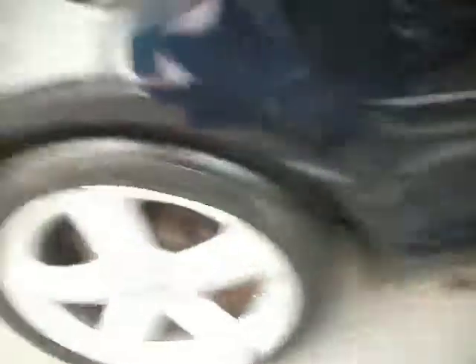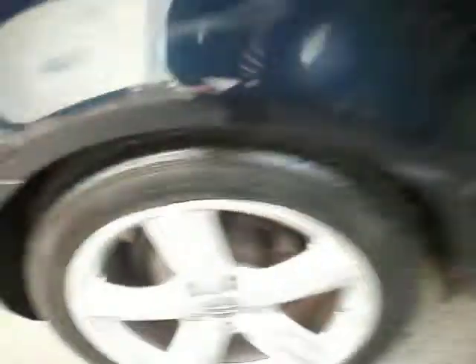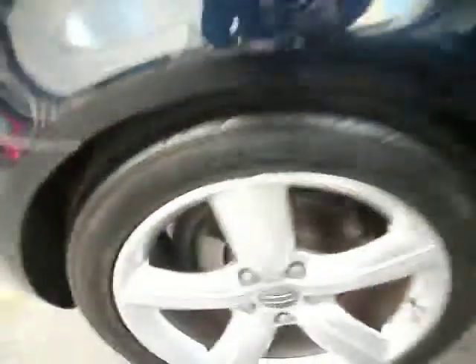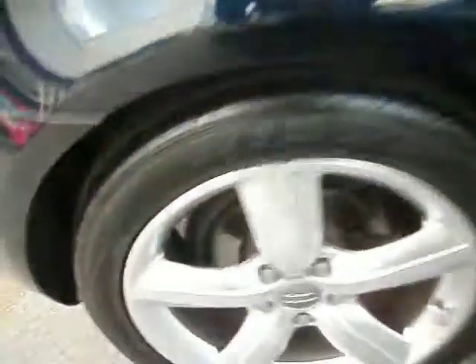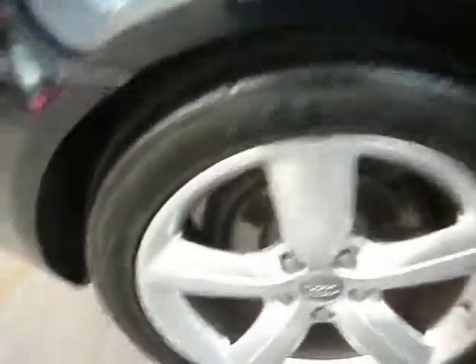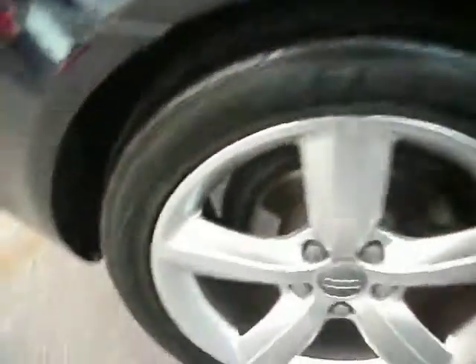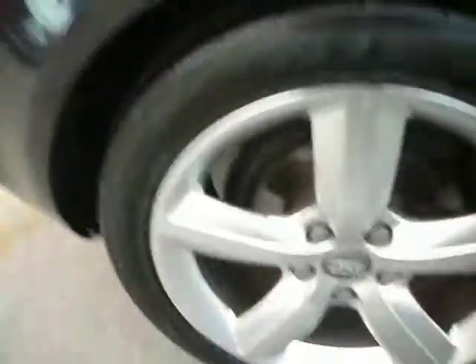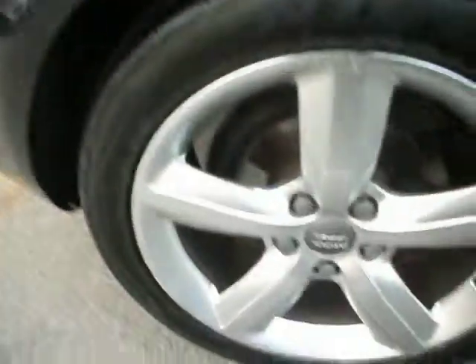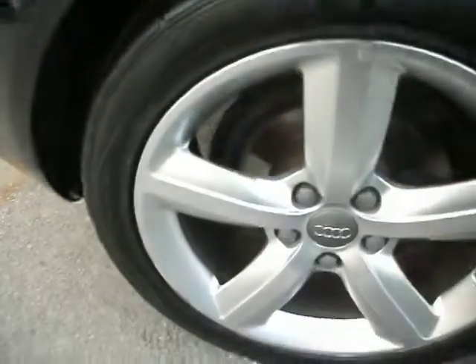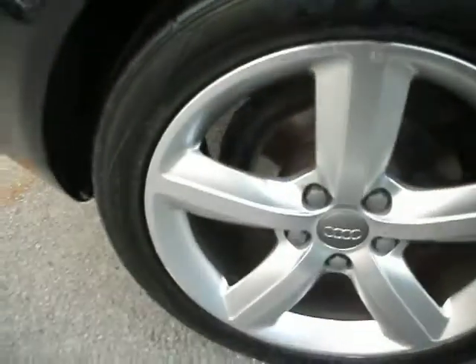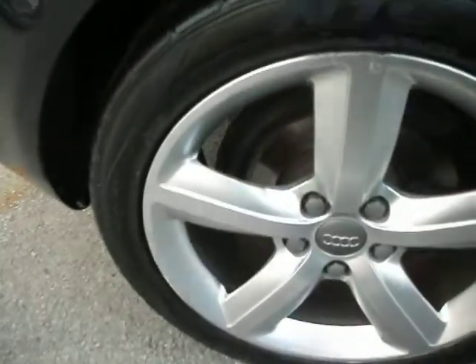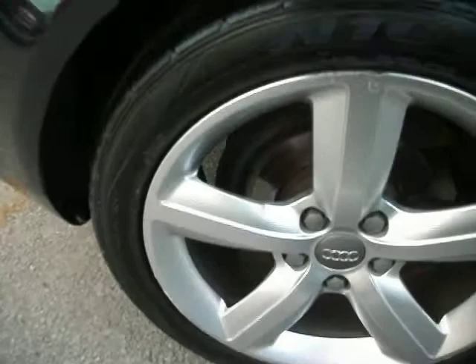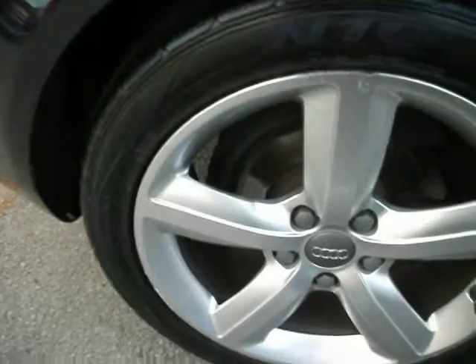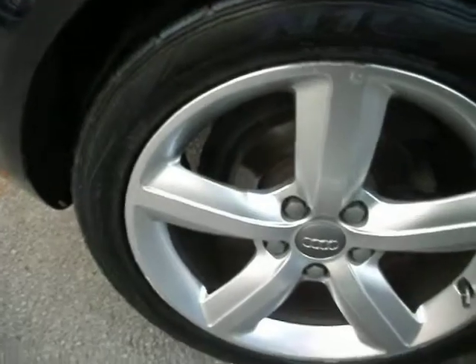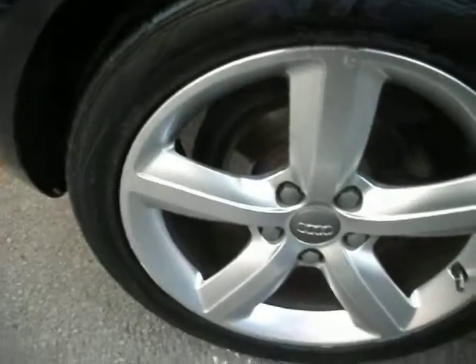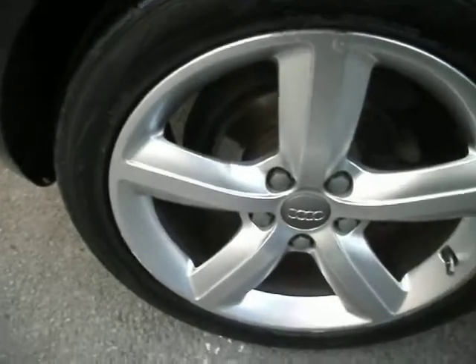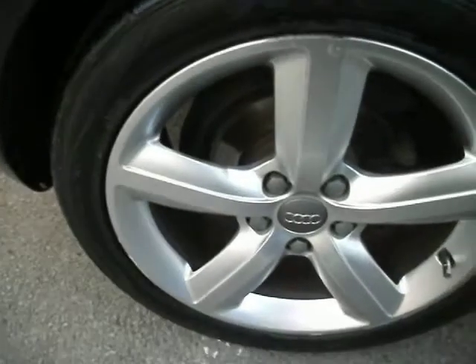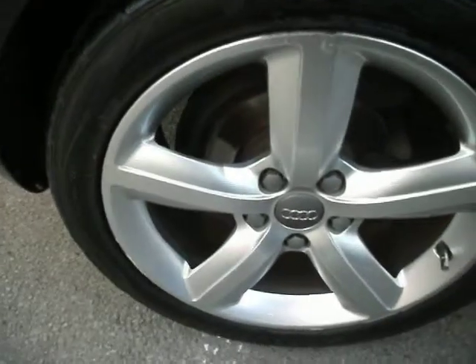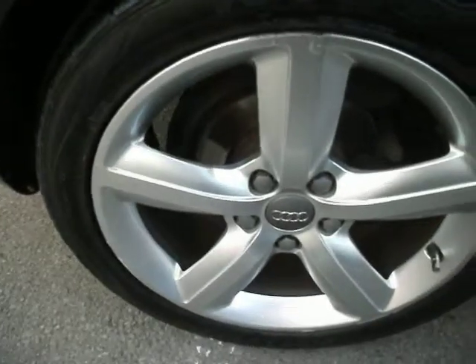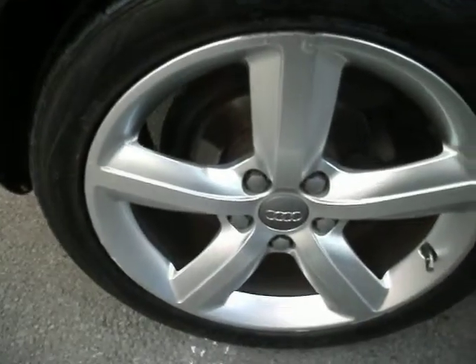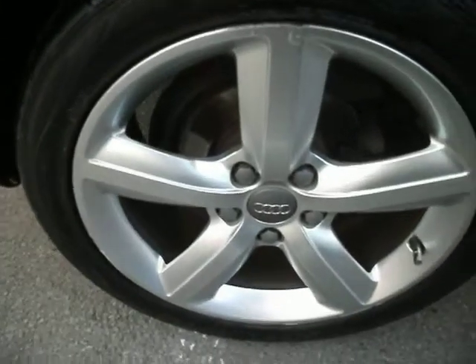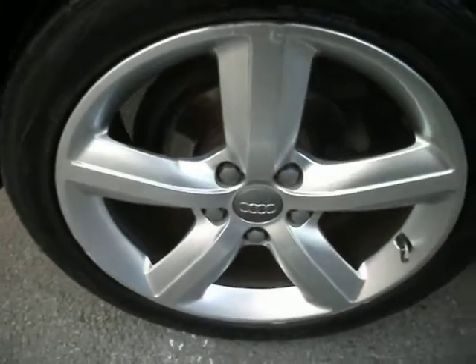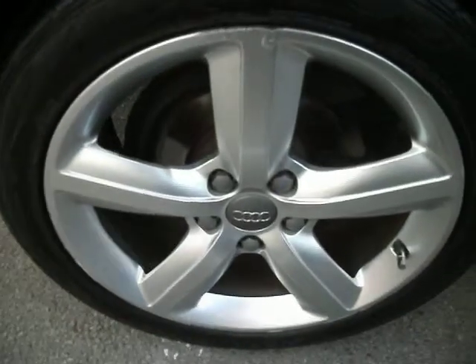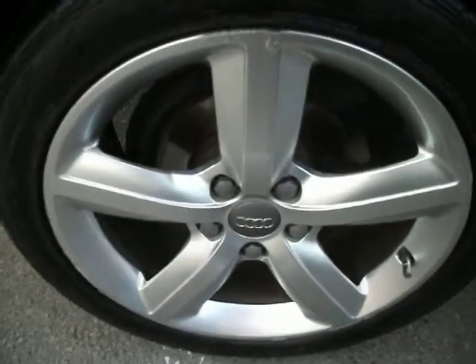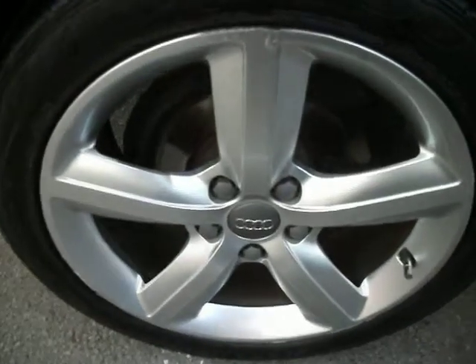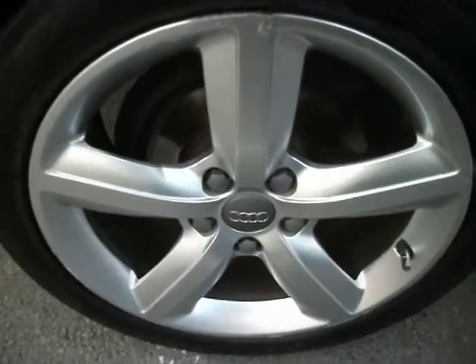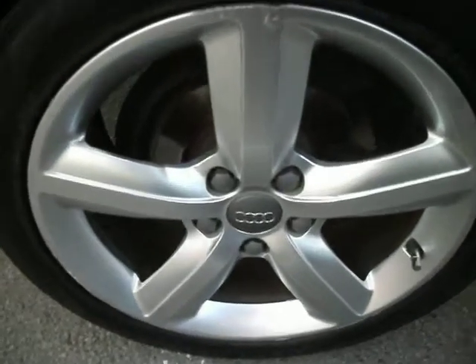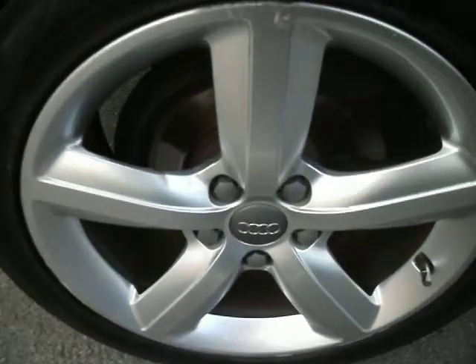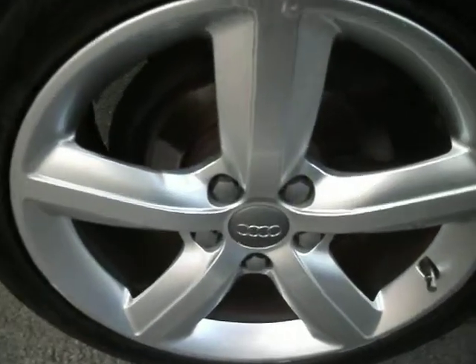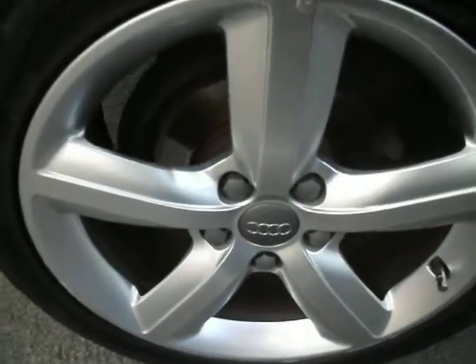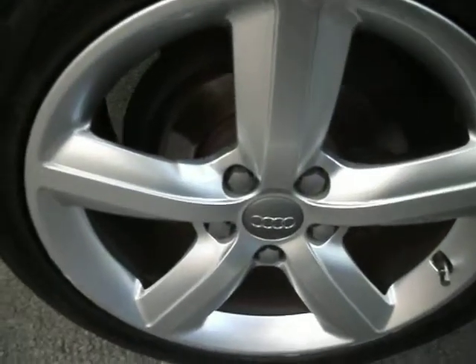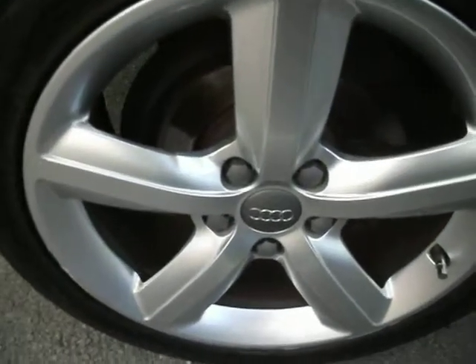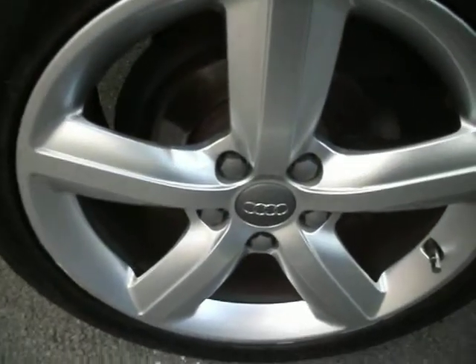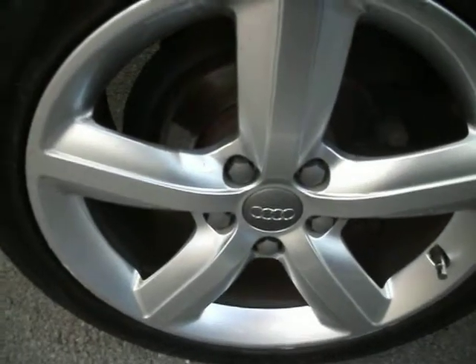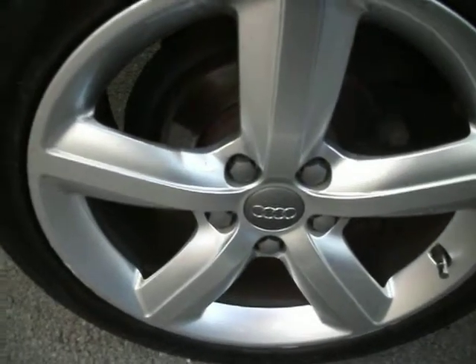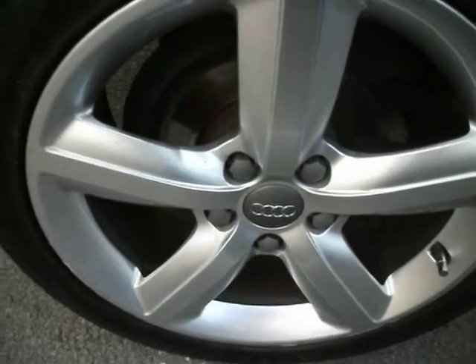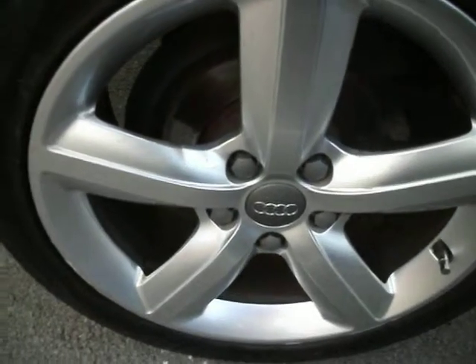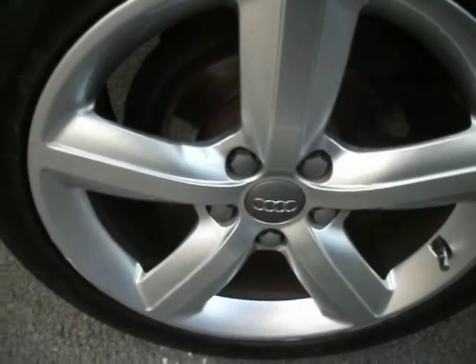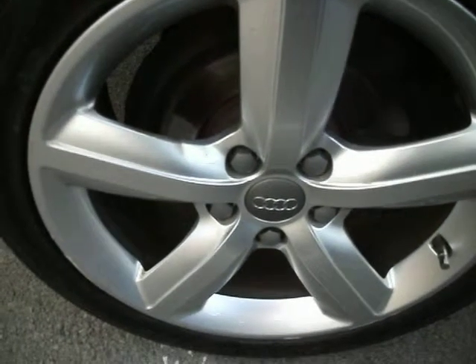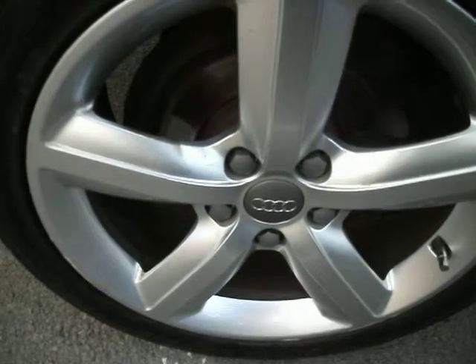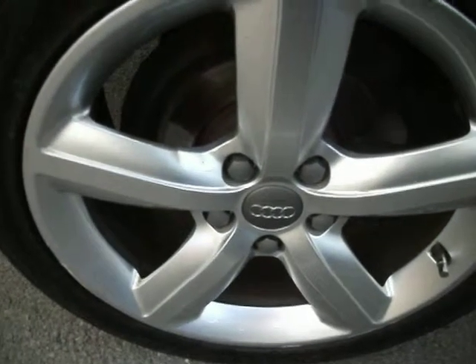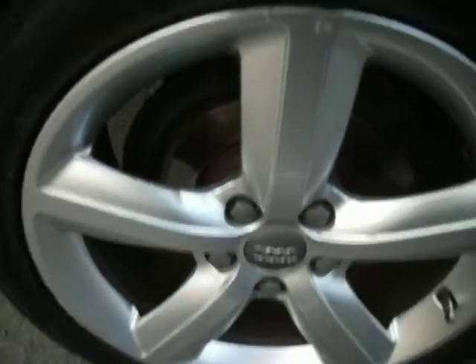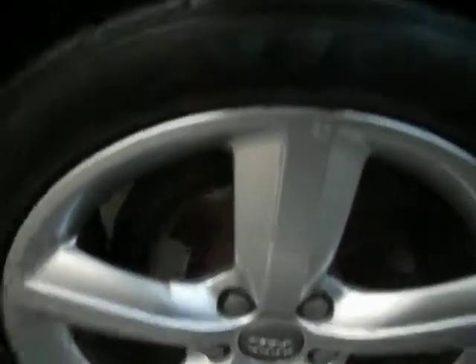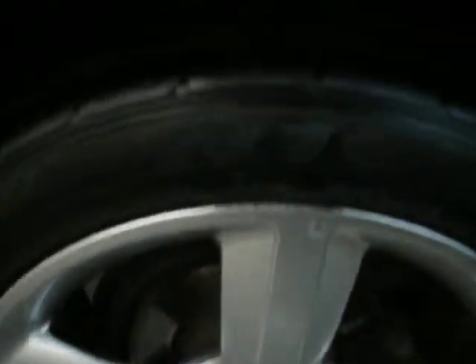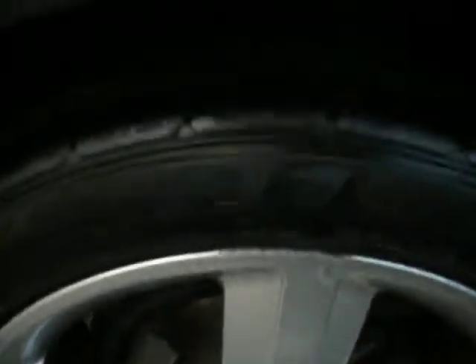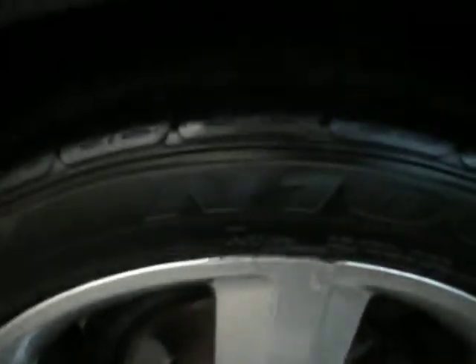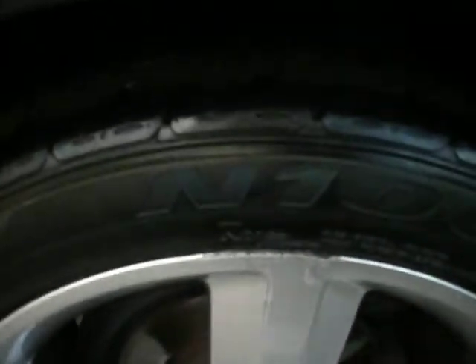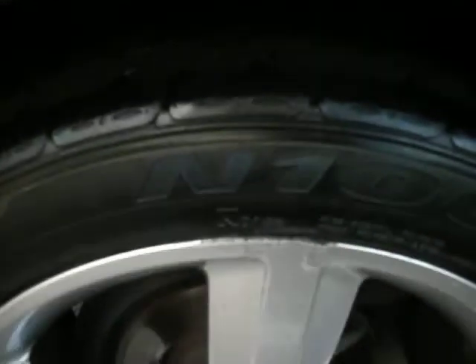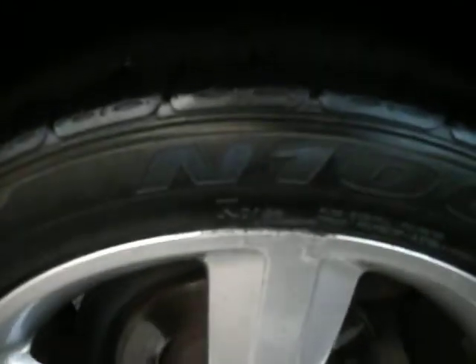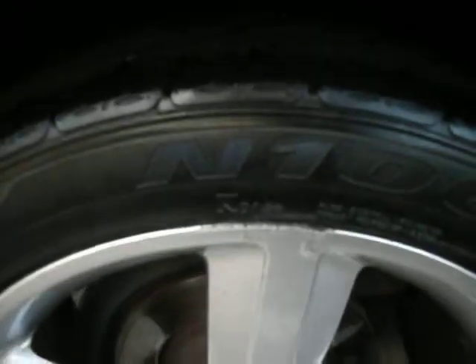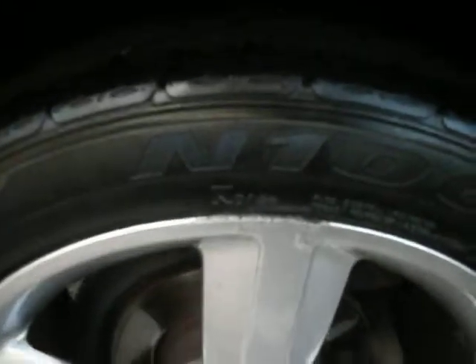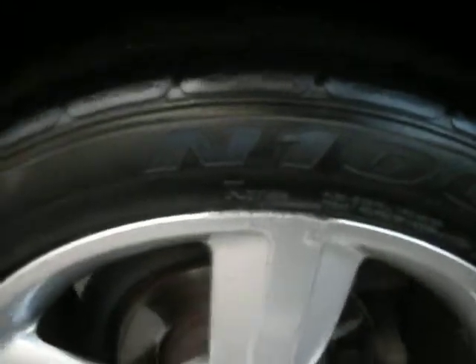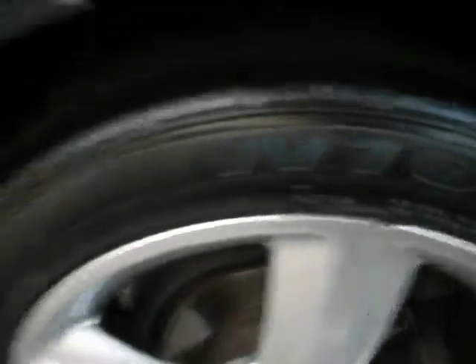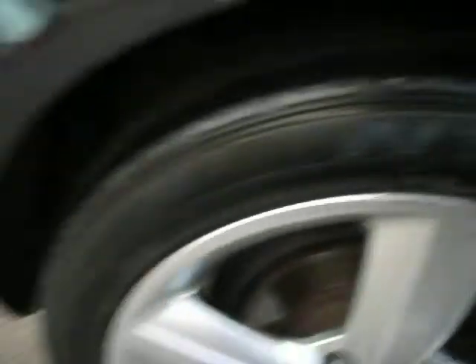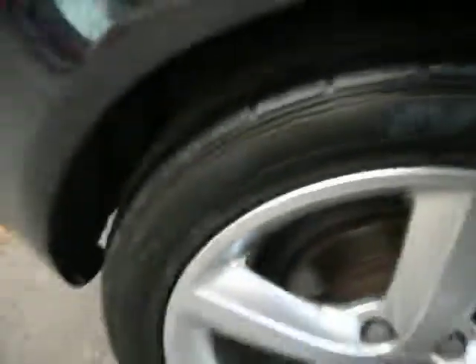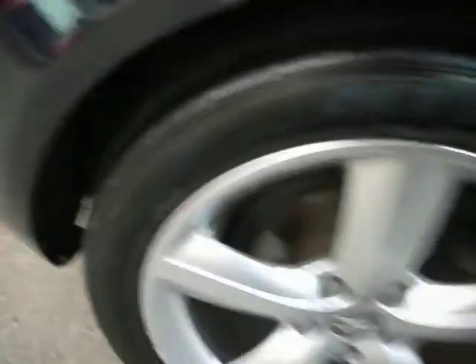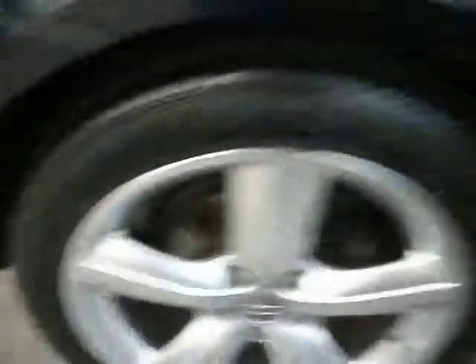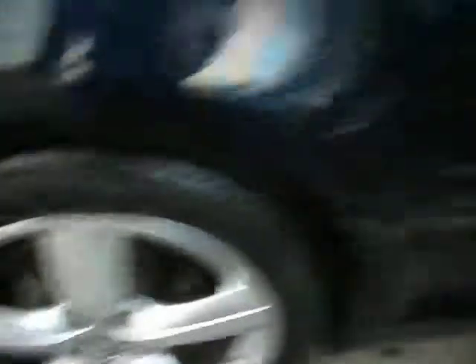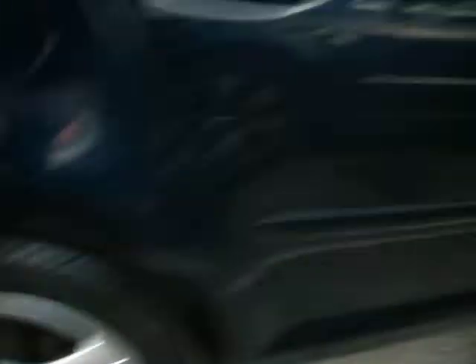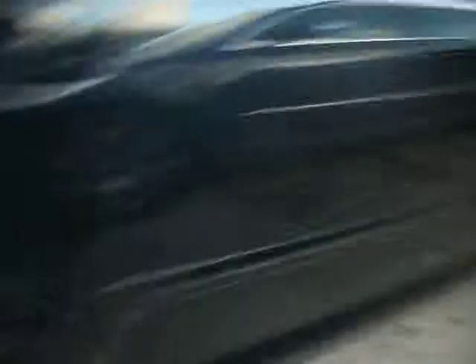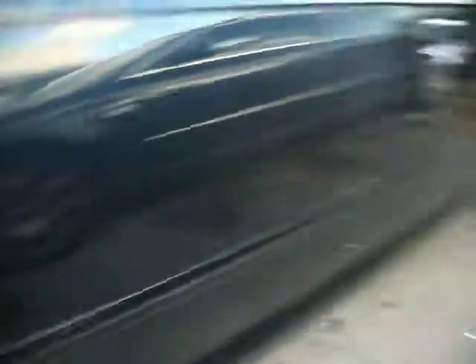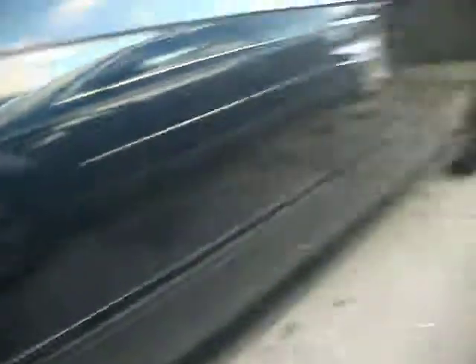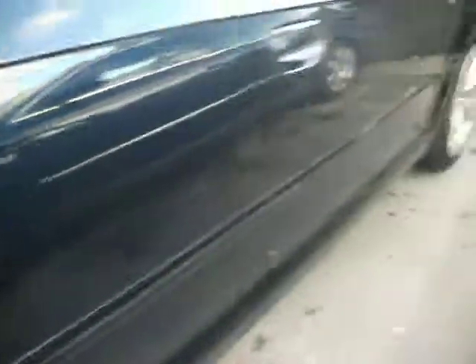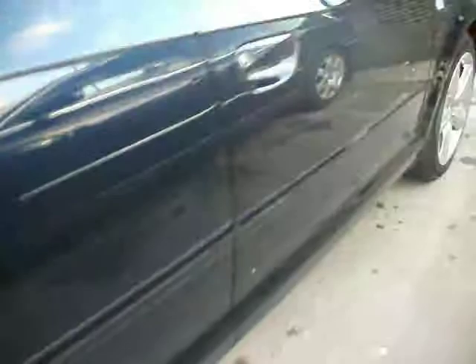The rear tyre is on around 6mm. The alloy has got a couple of scuffs, but it's not that bad.